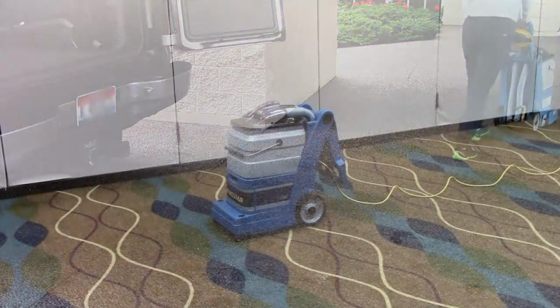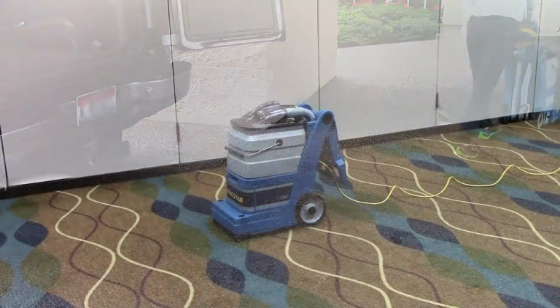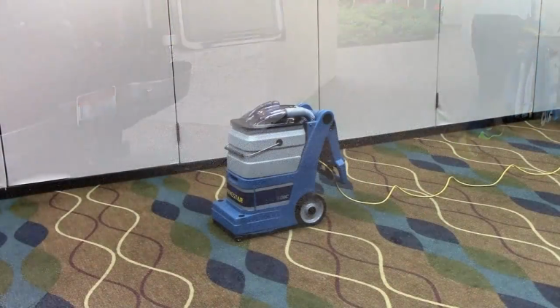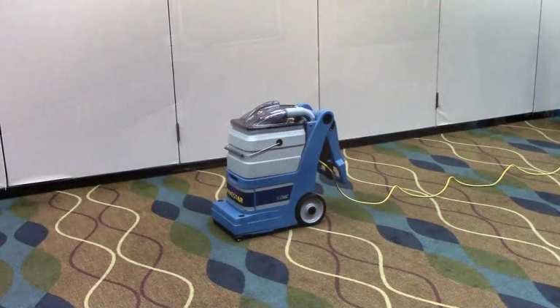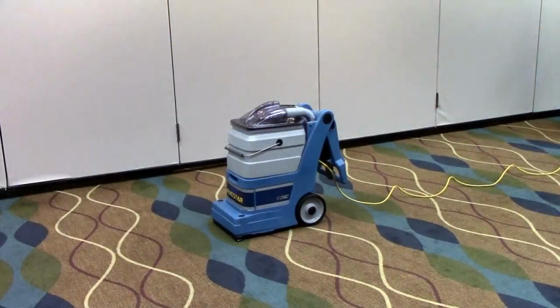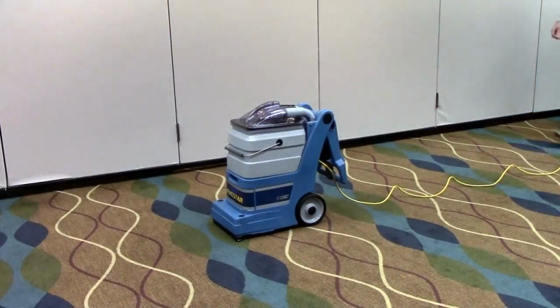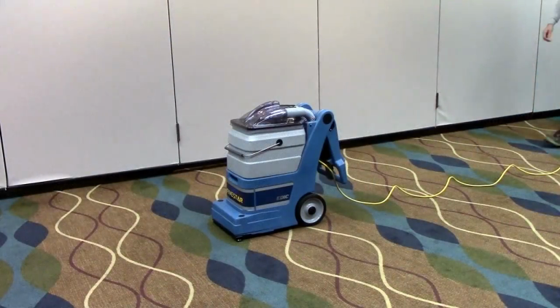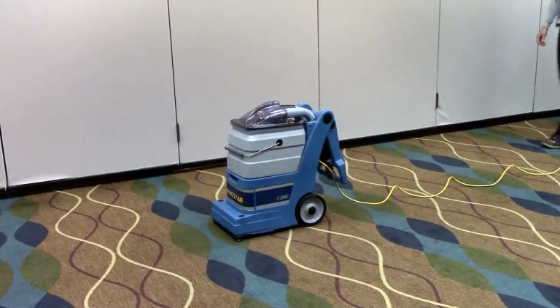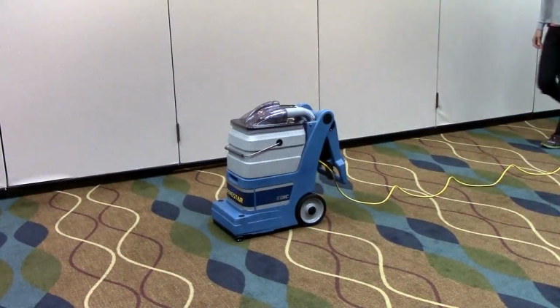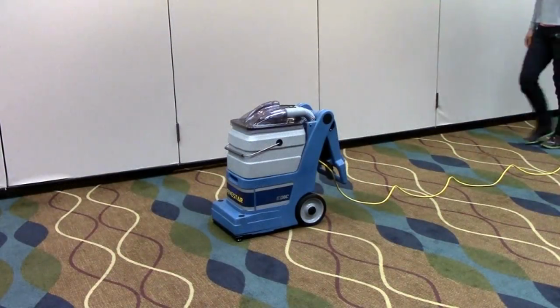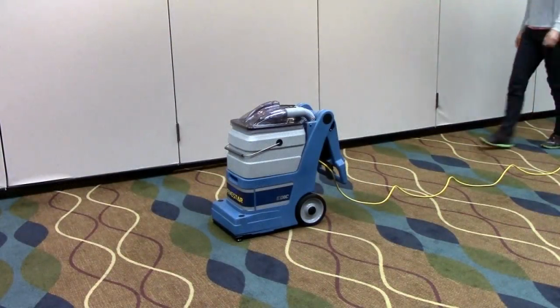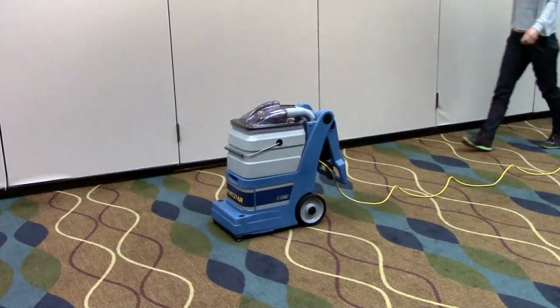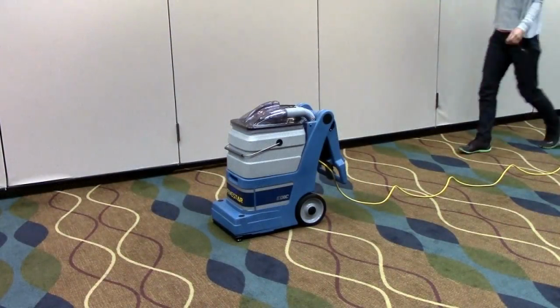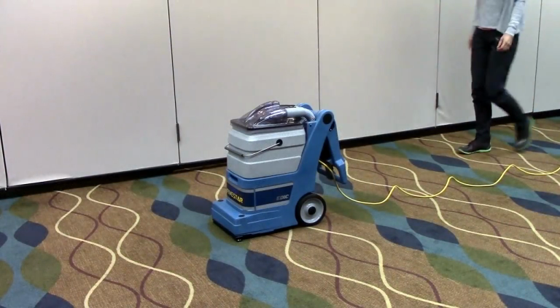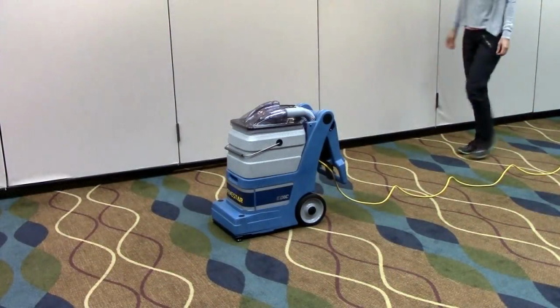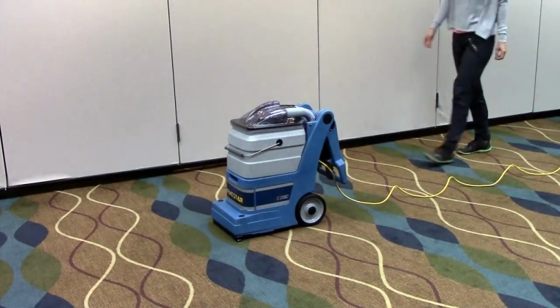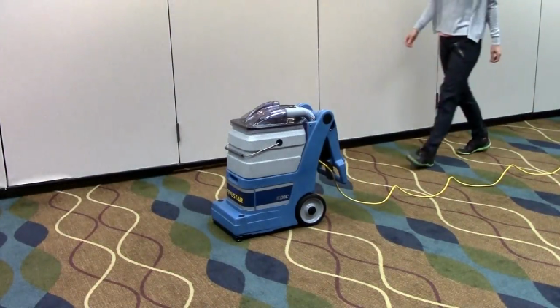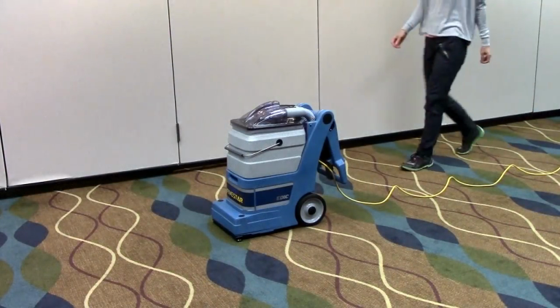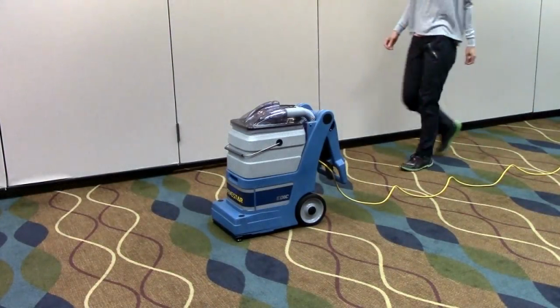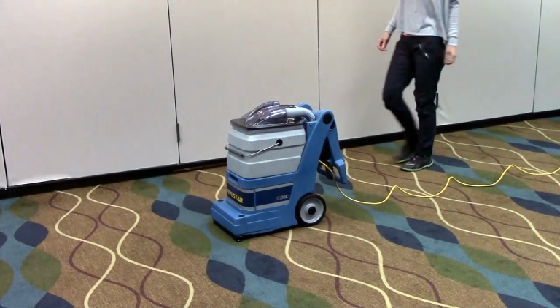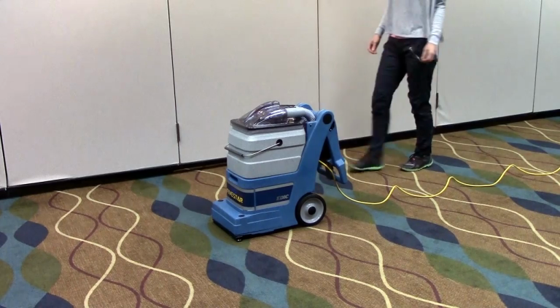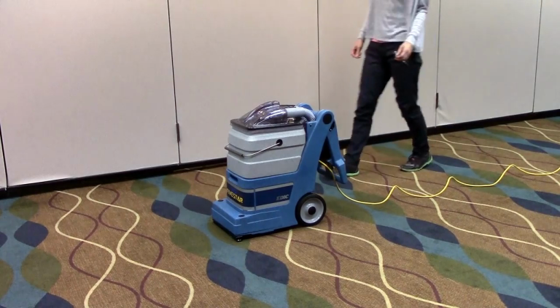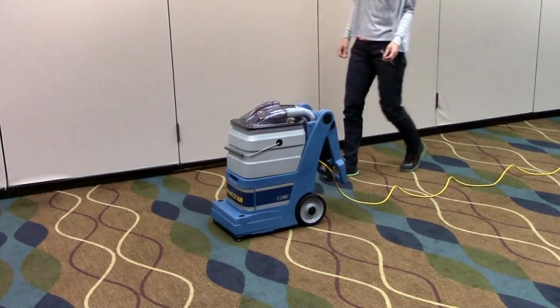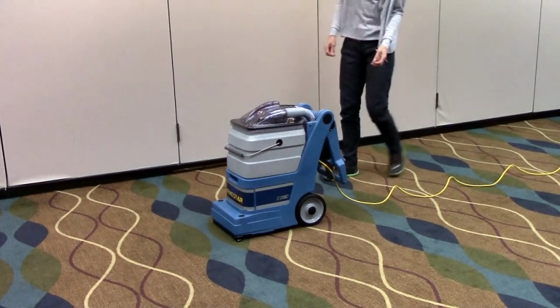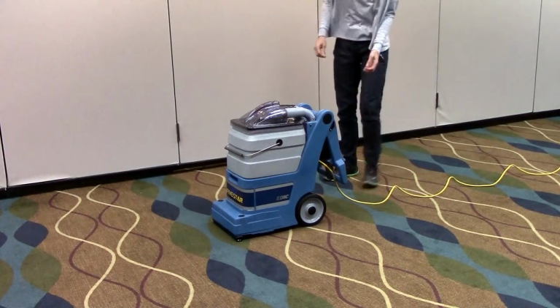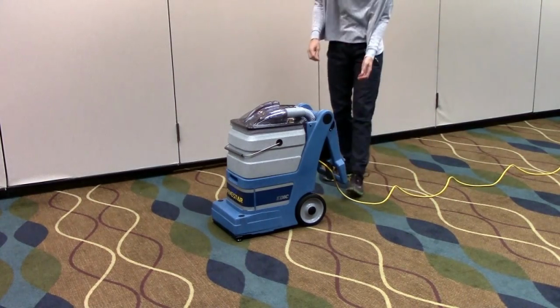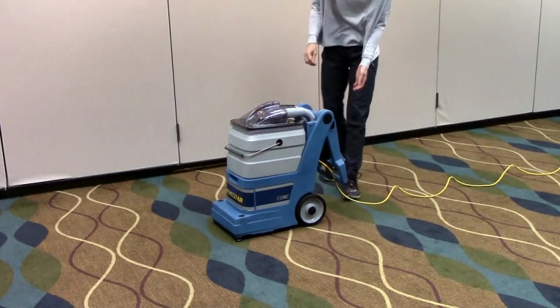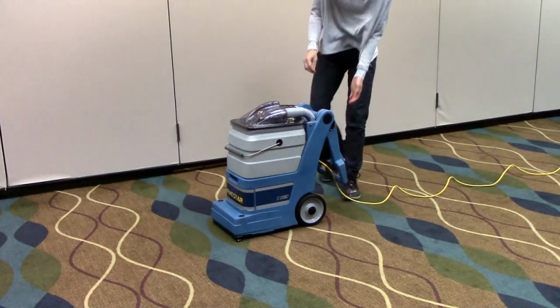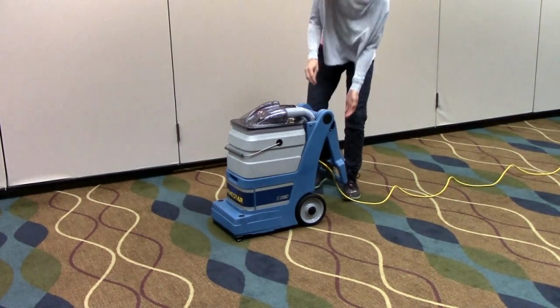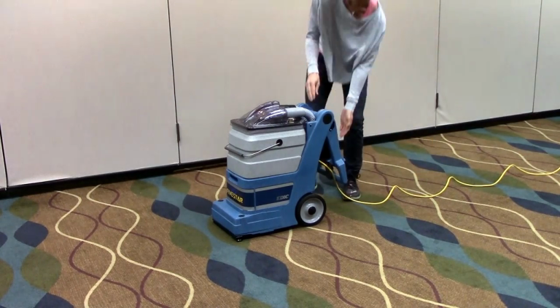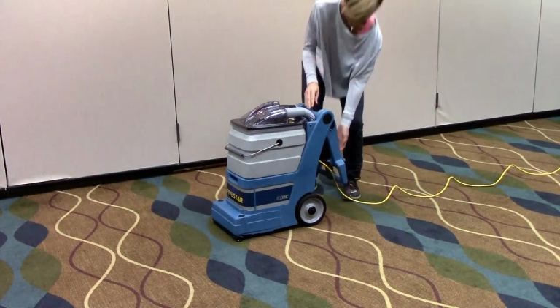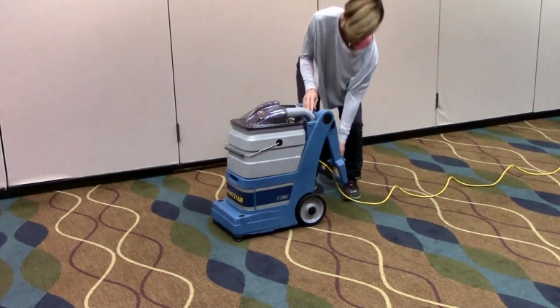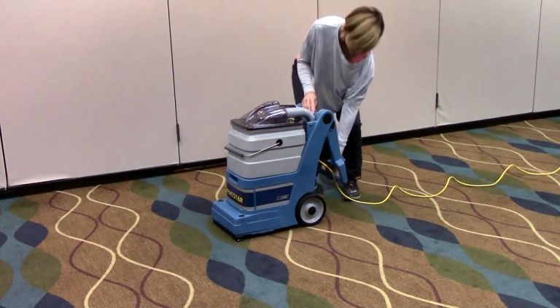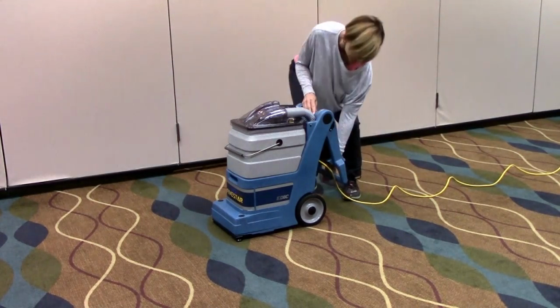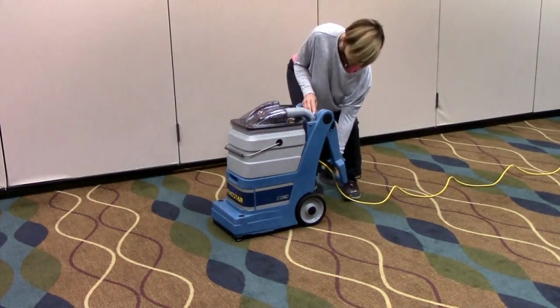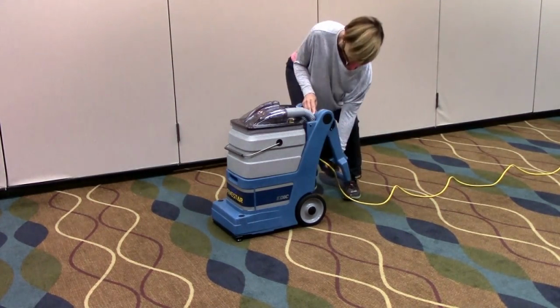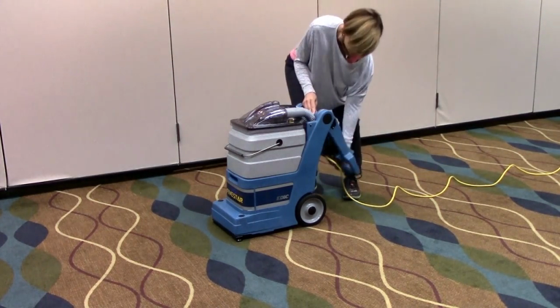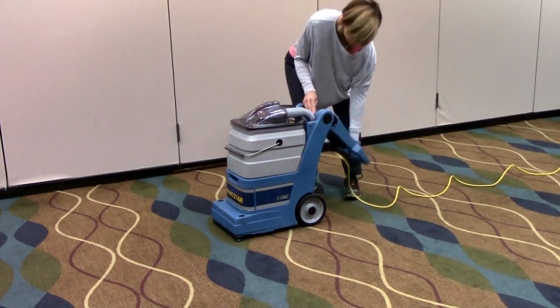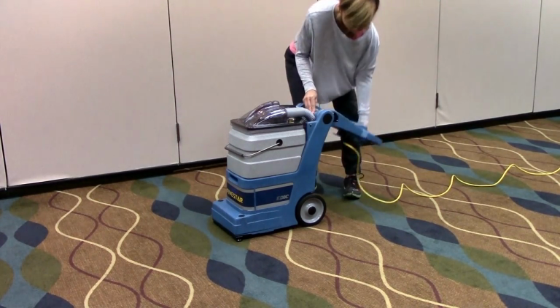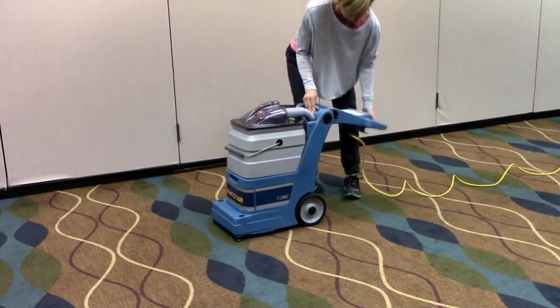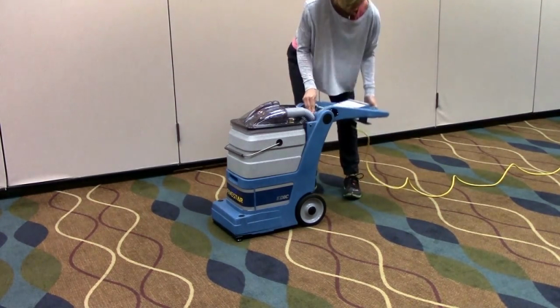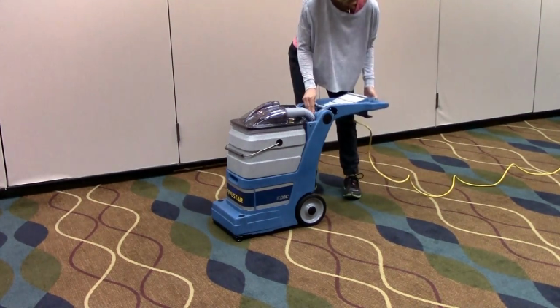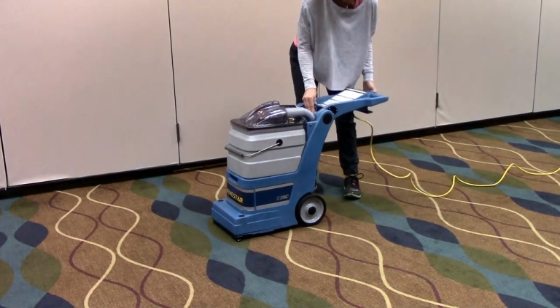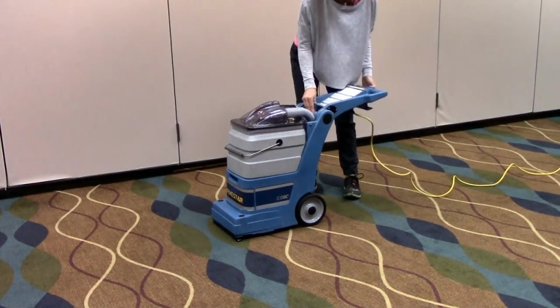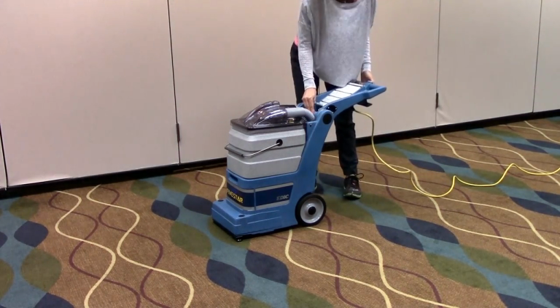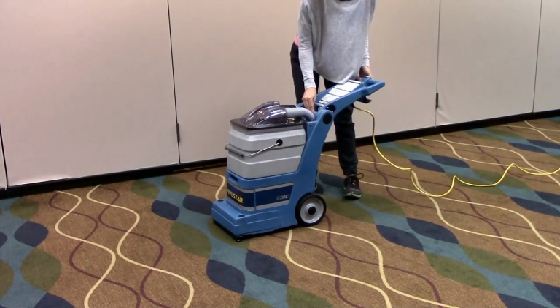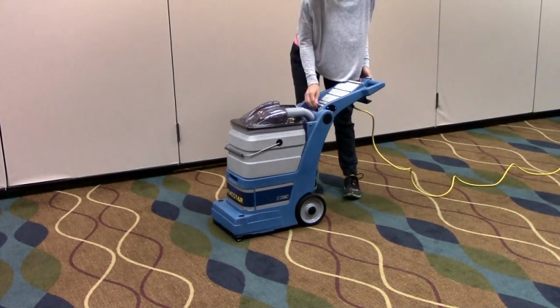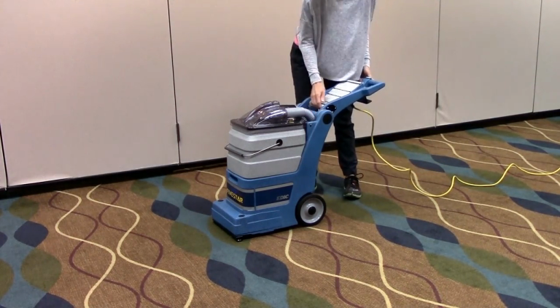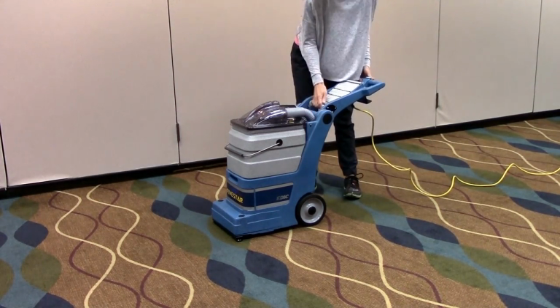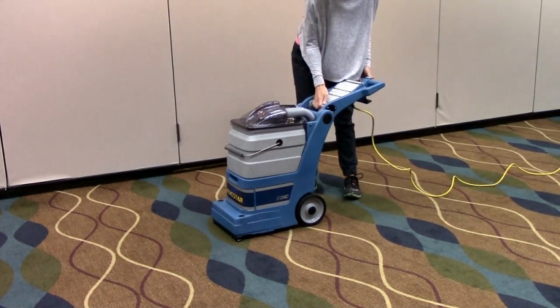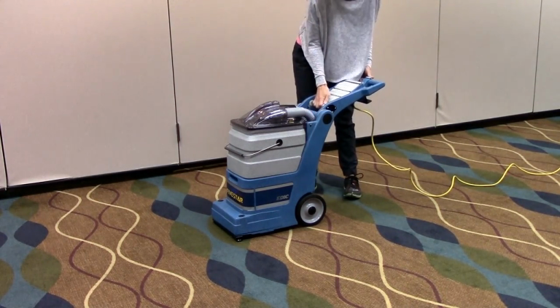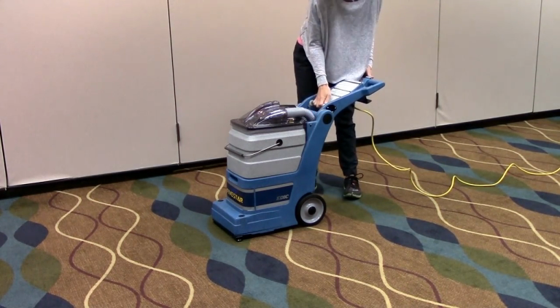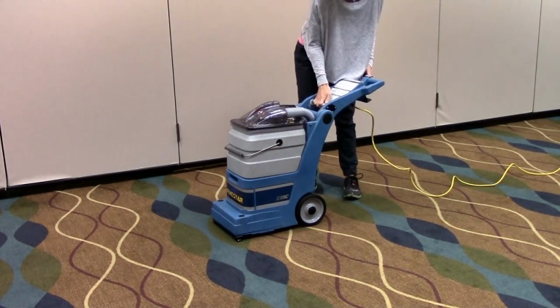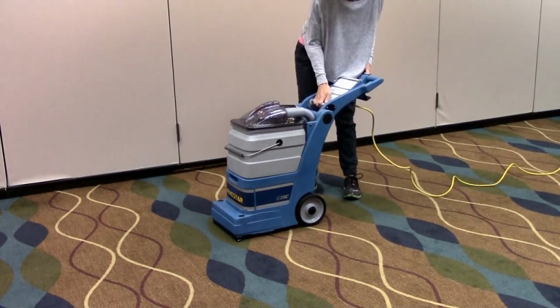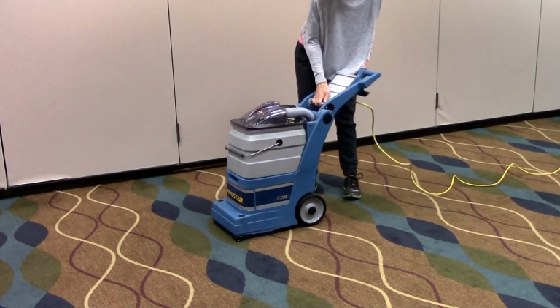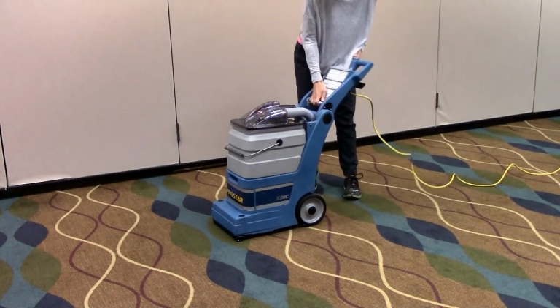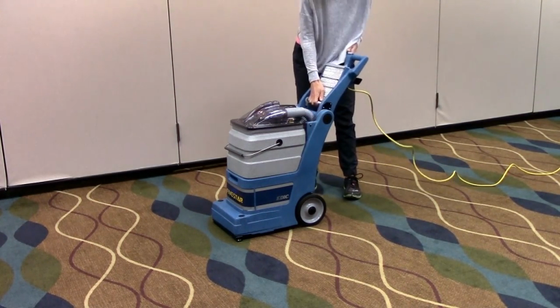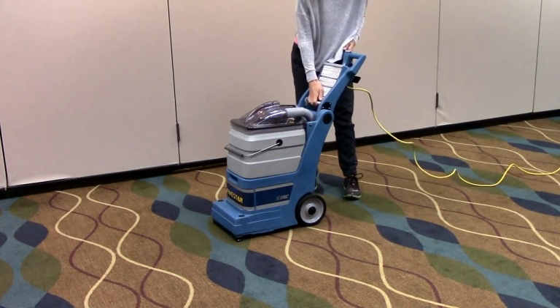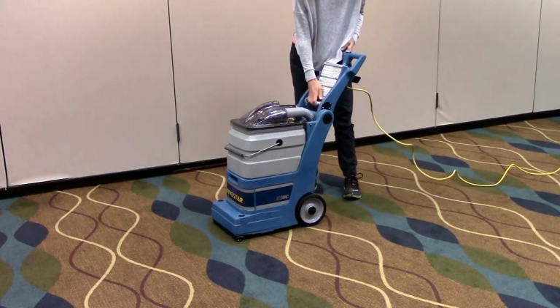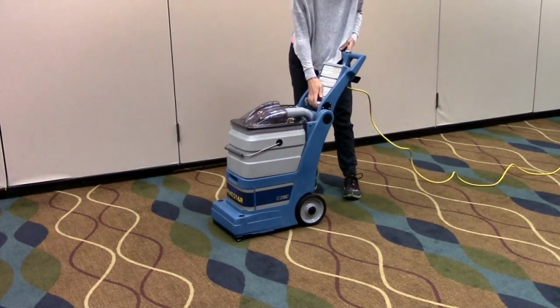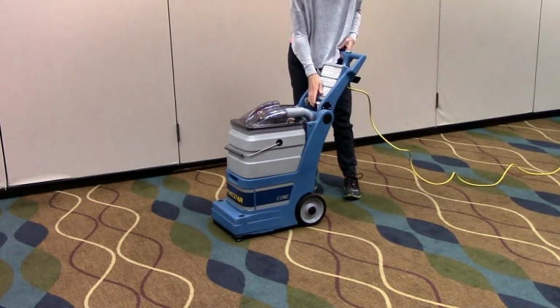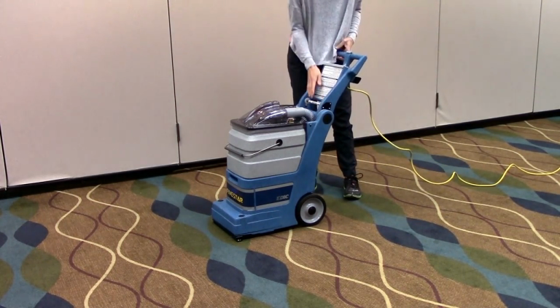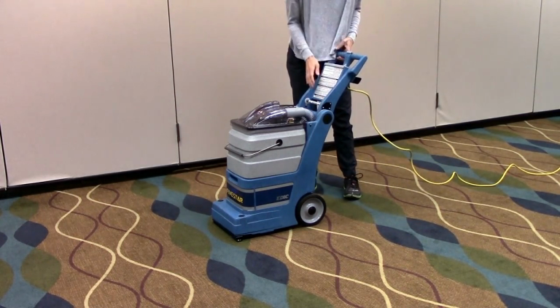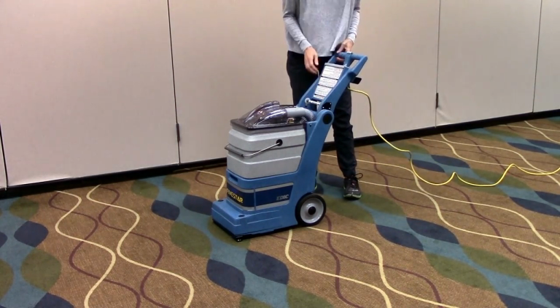Setting up the 5 Star is a snap. Simply plug the single power cord in and lock the adjustable handle in place.